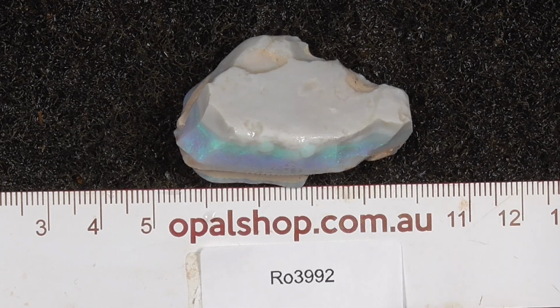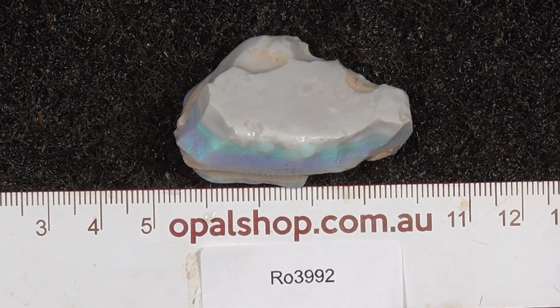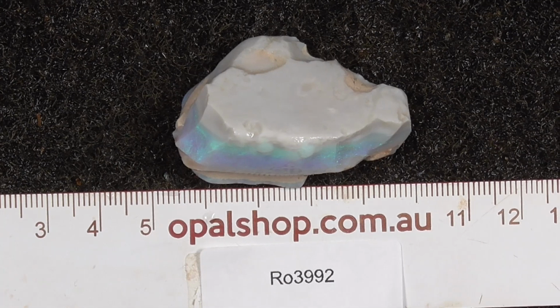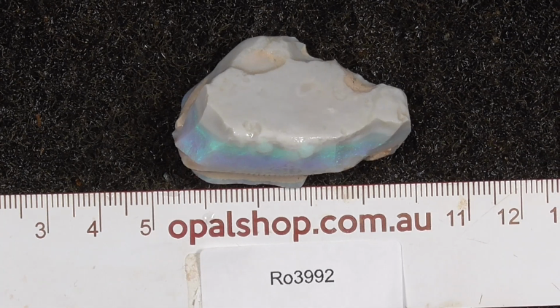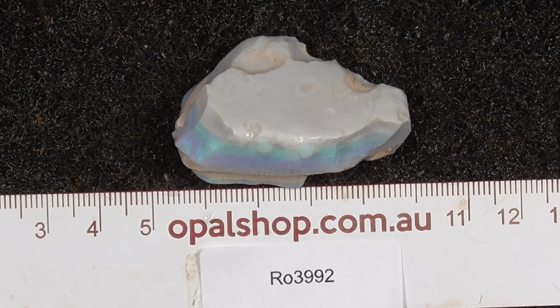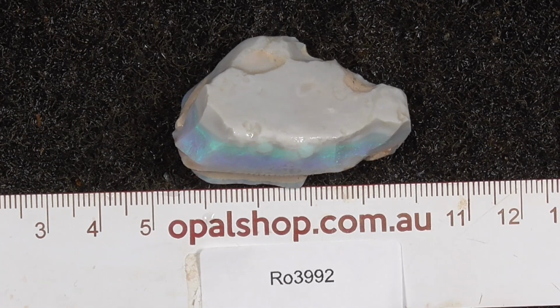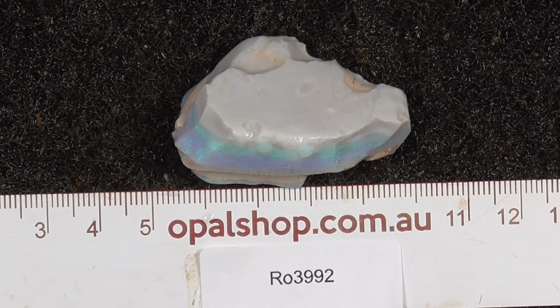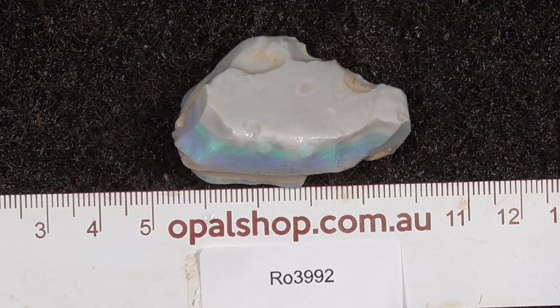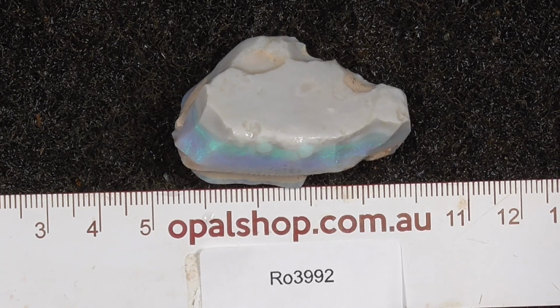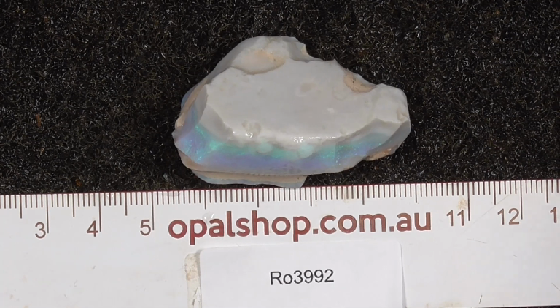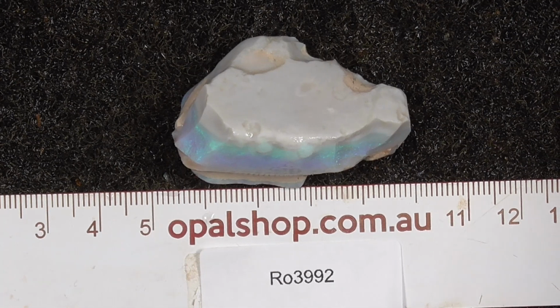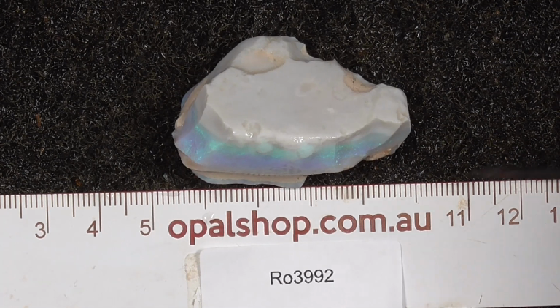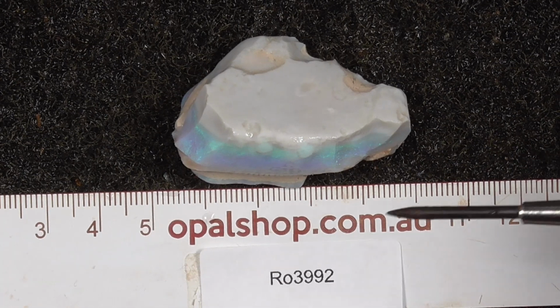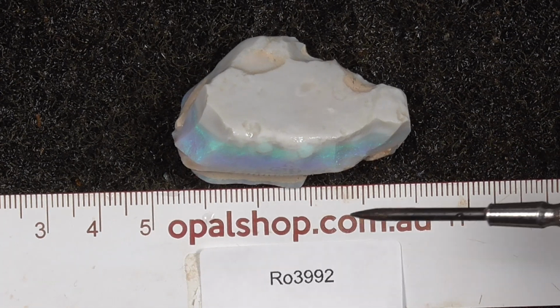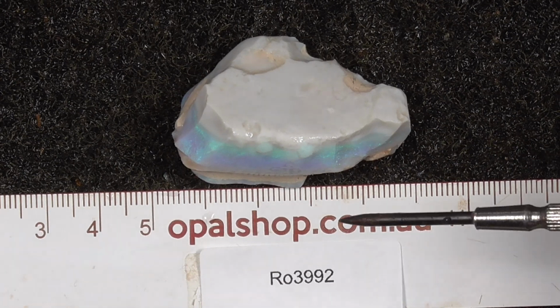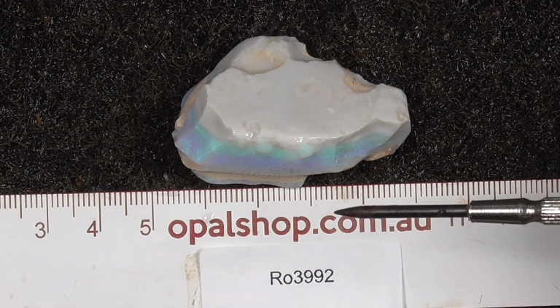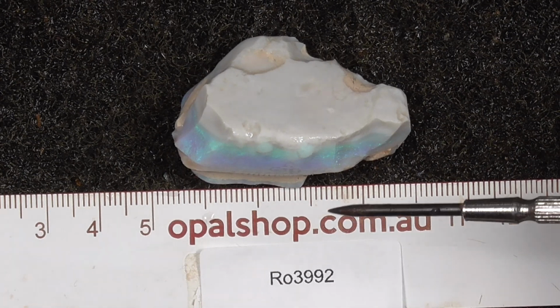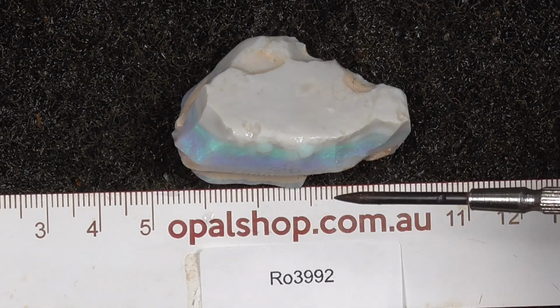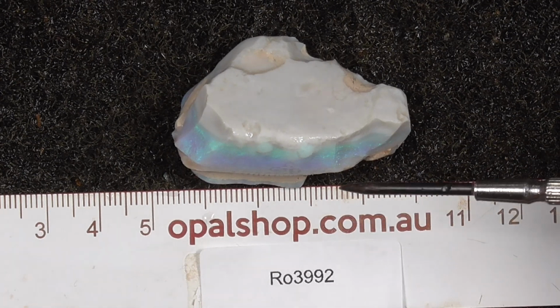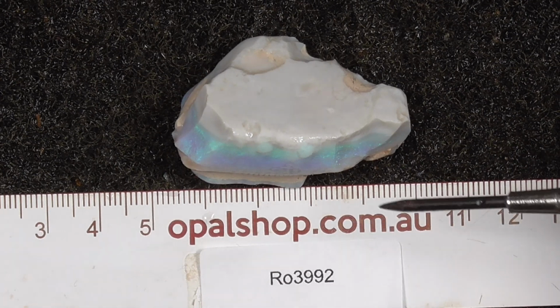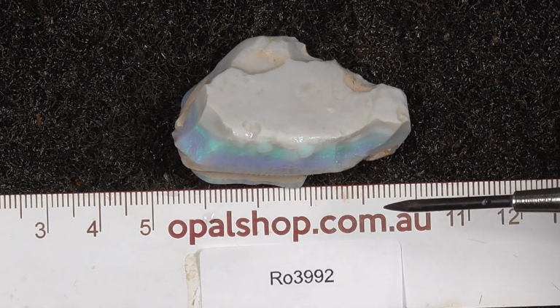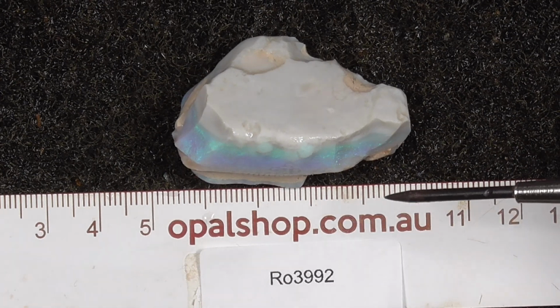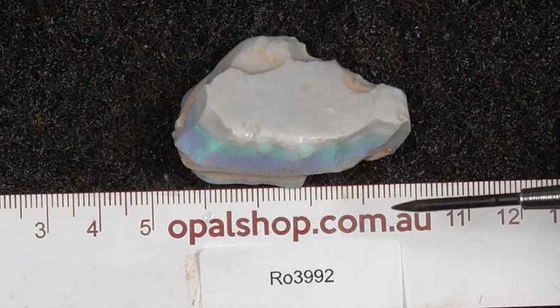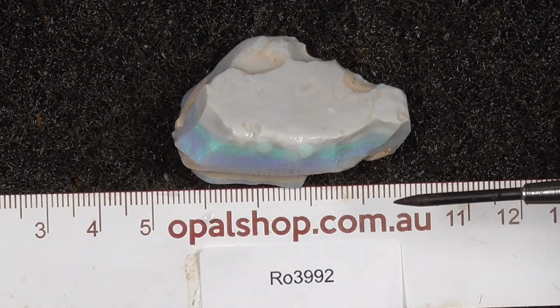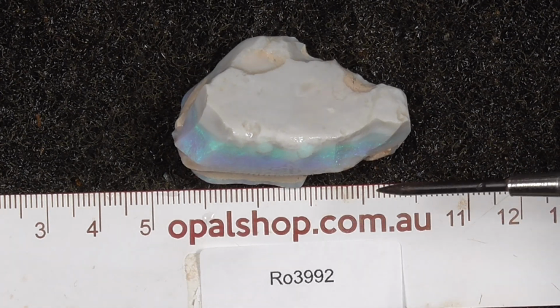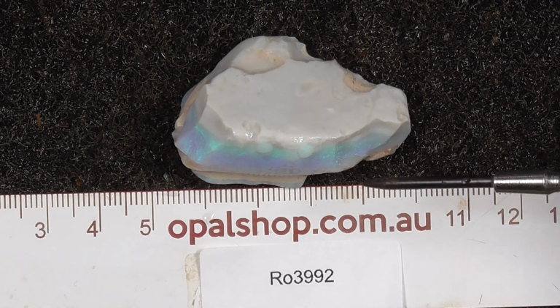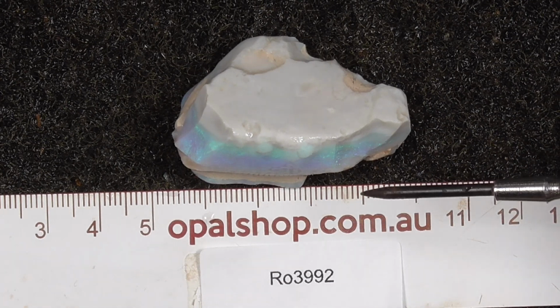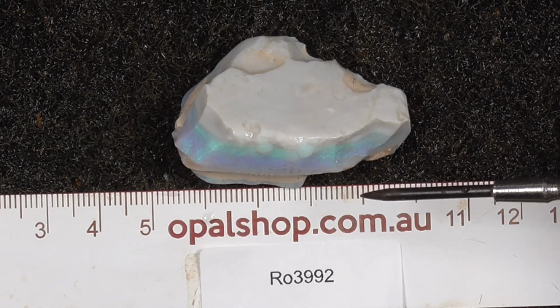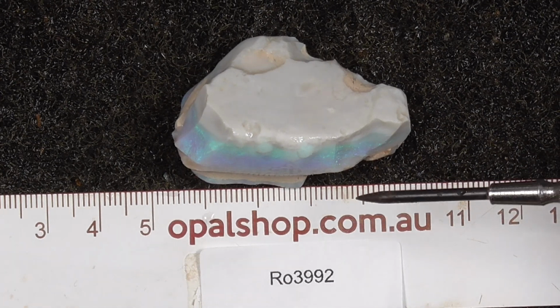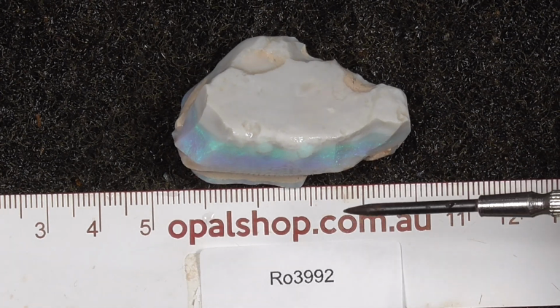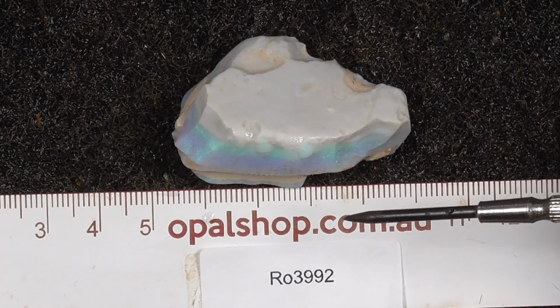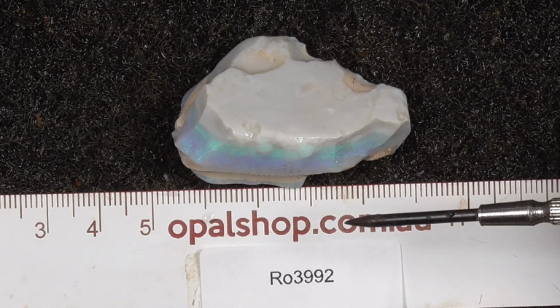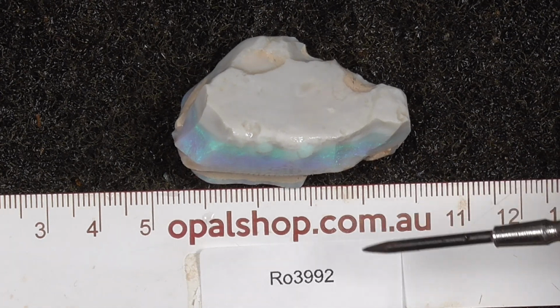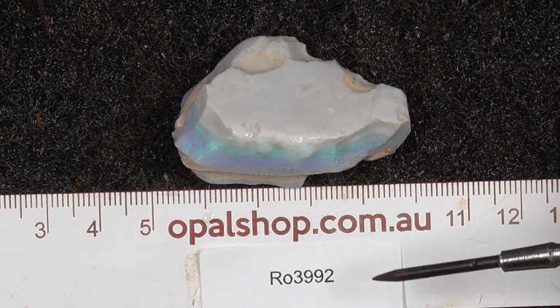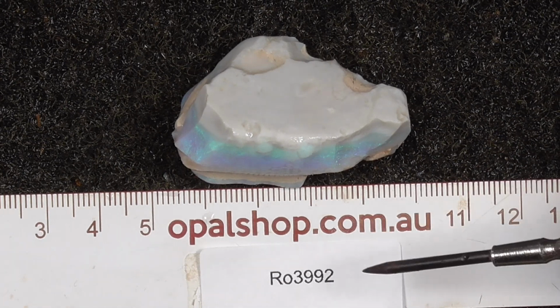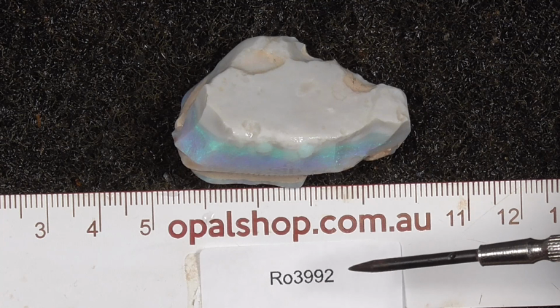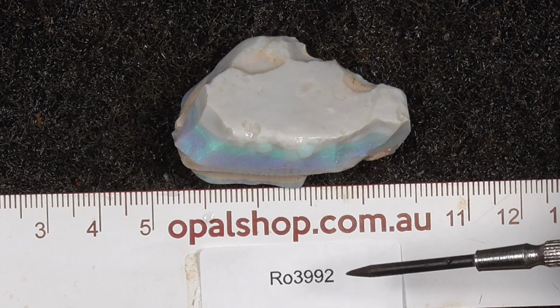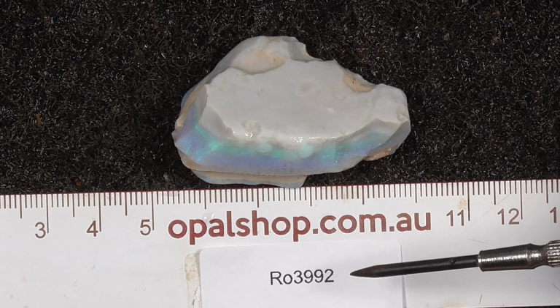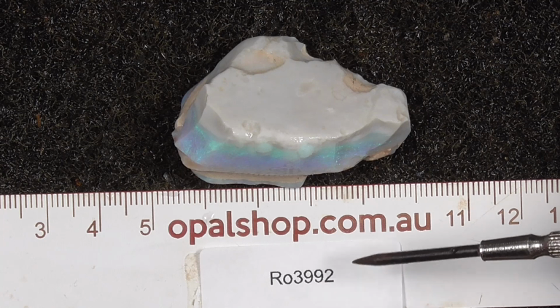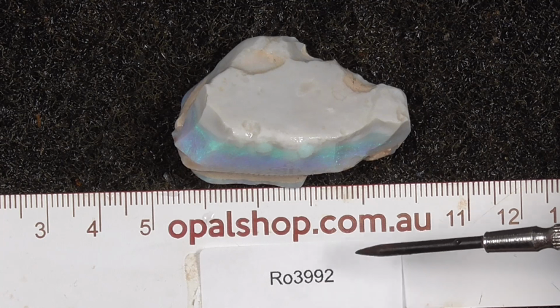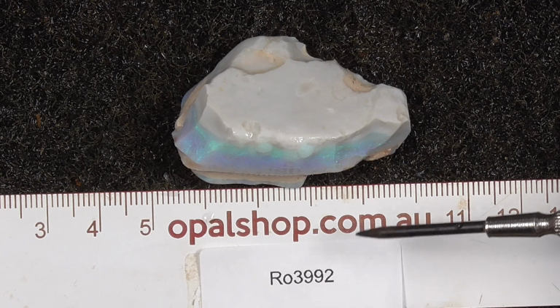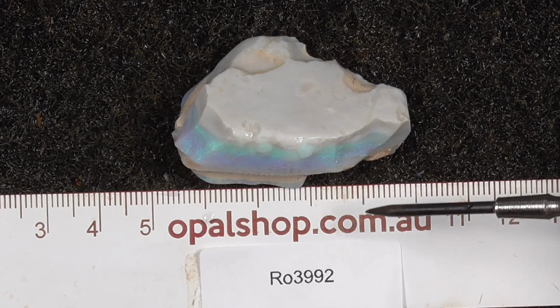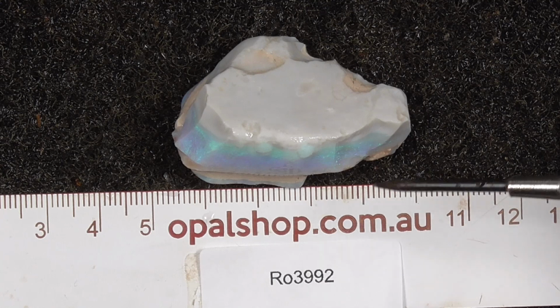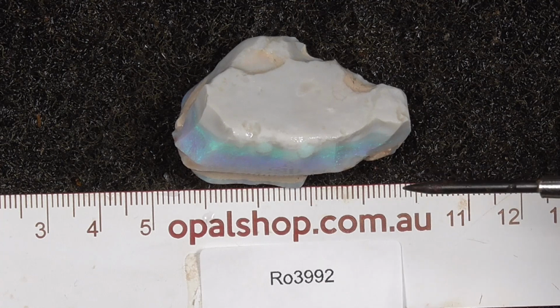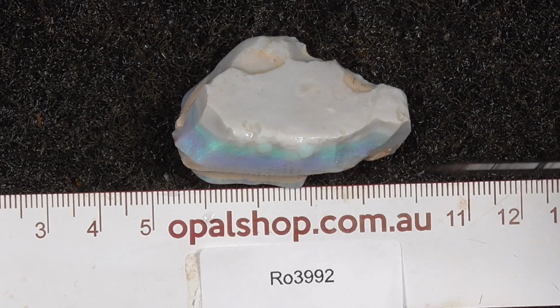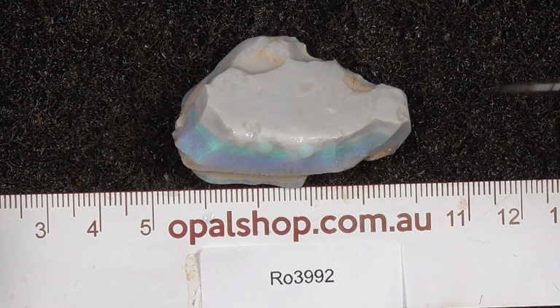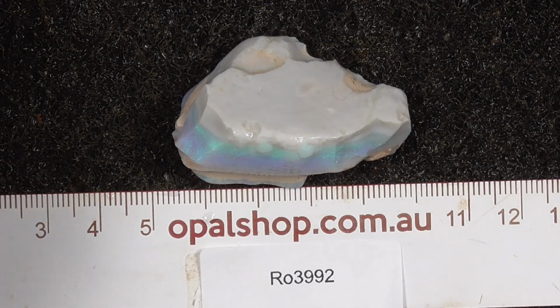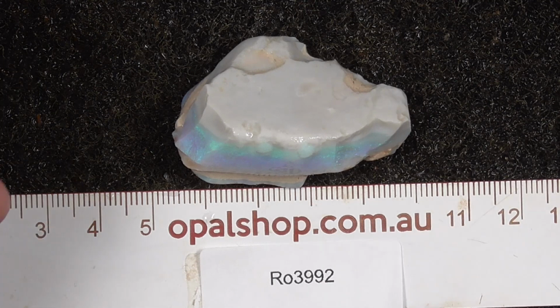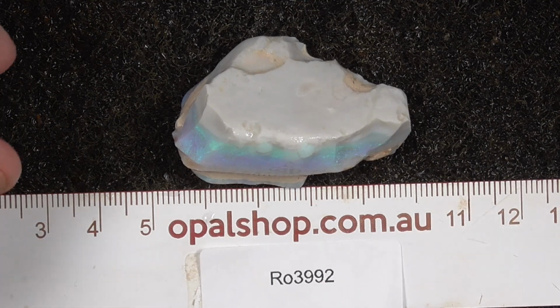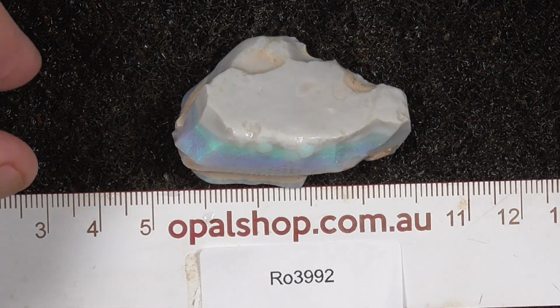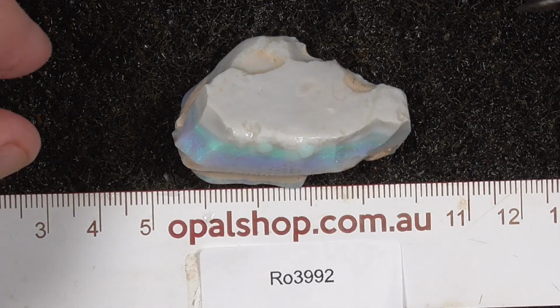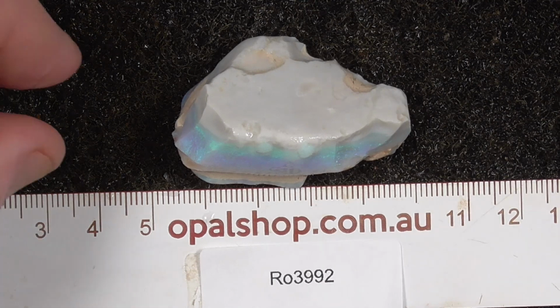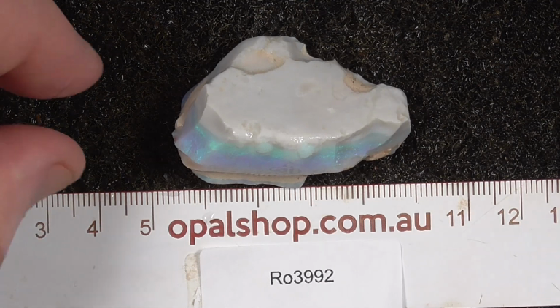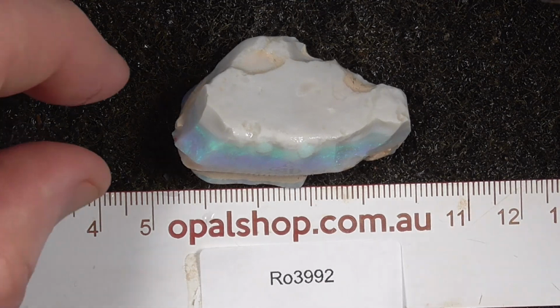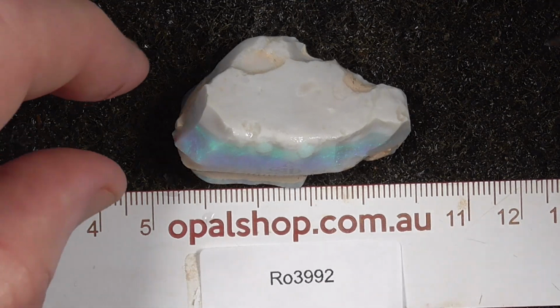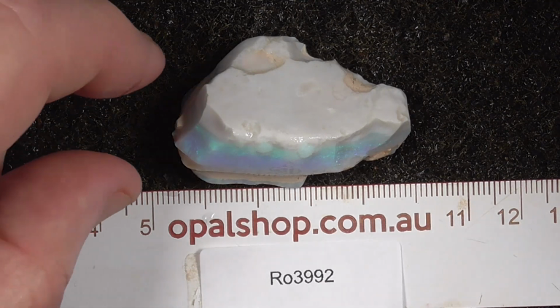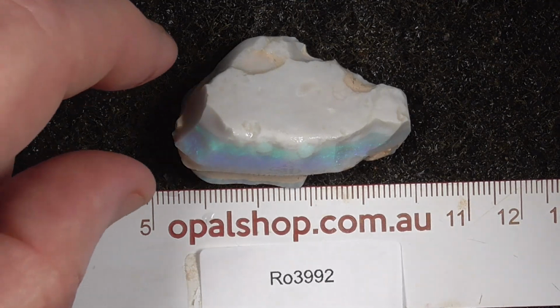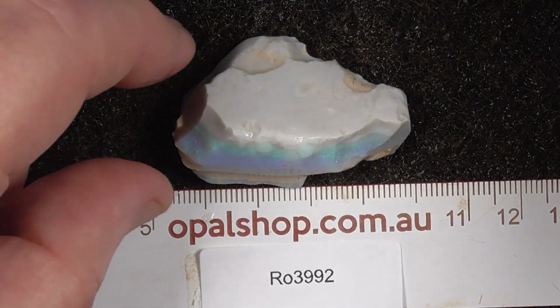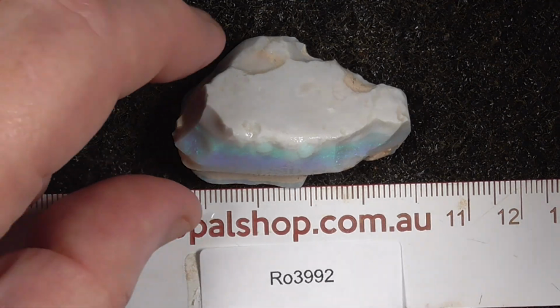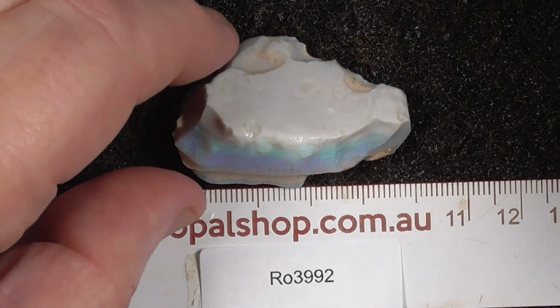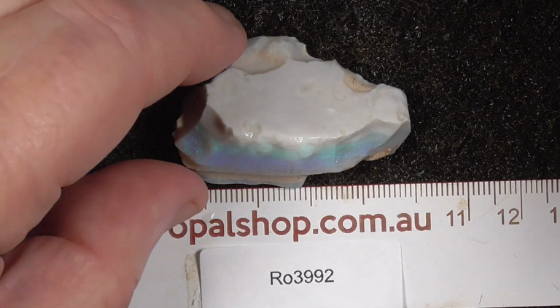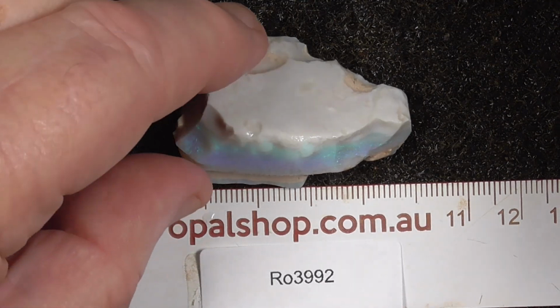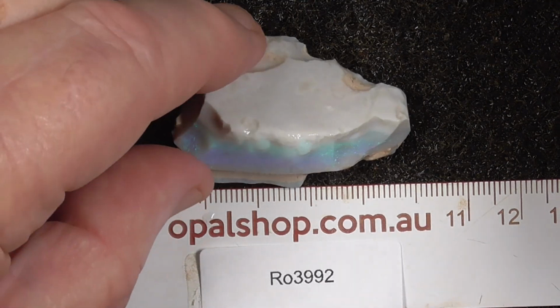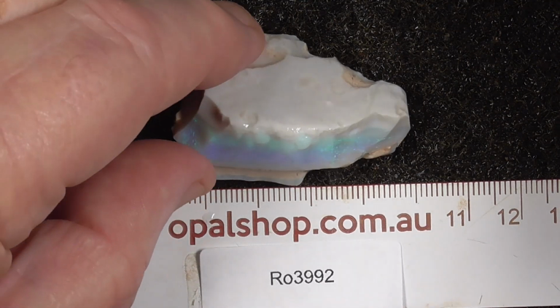Here's a good example of a piece of seam opal from Lightning Ridge, Australia. Rules in millimetres, materials being wetted to help highlight the colours.